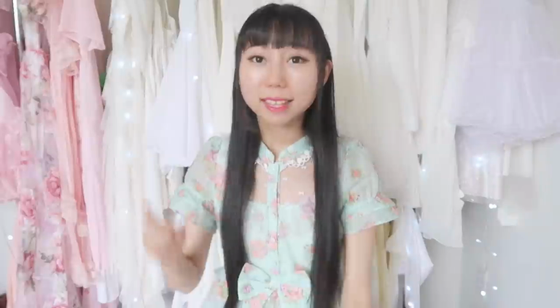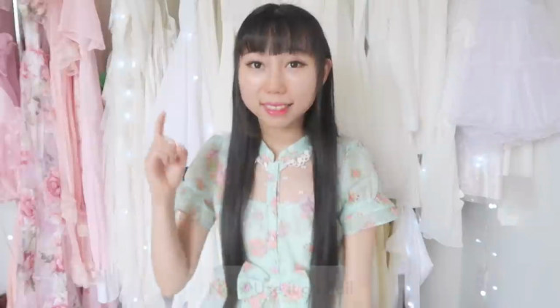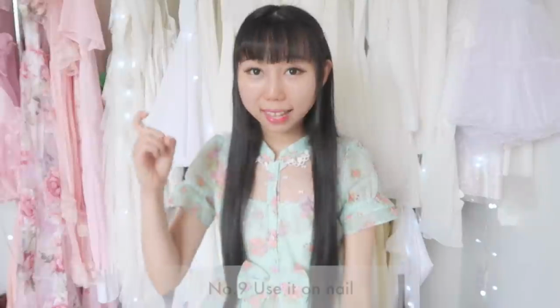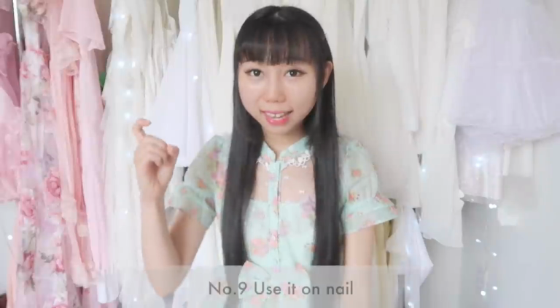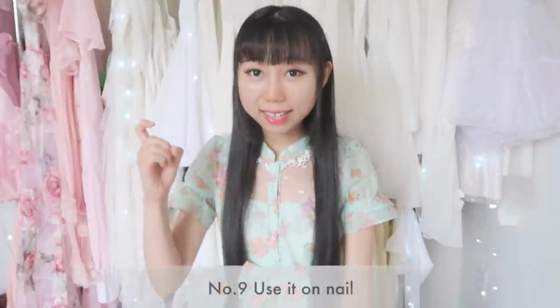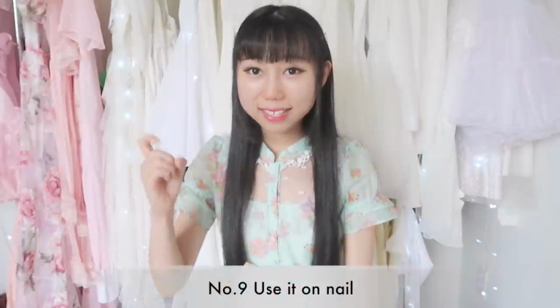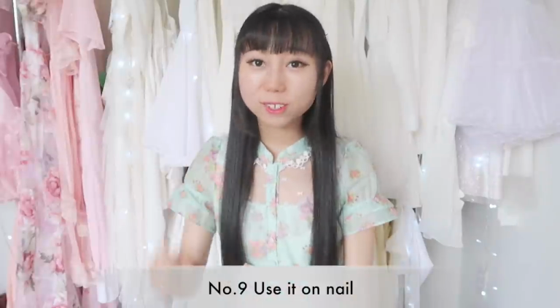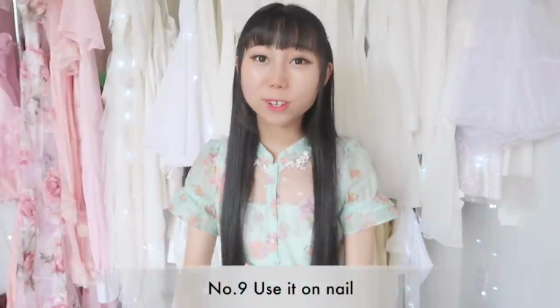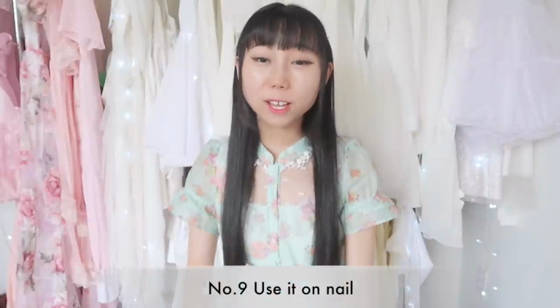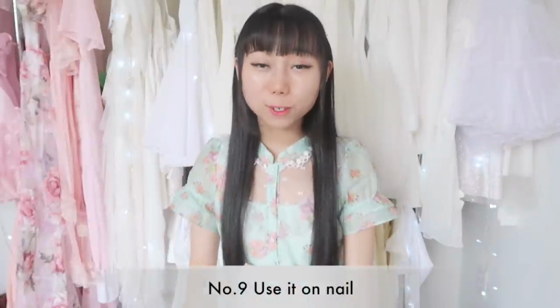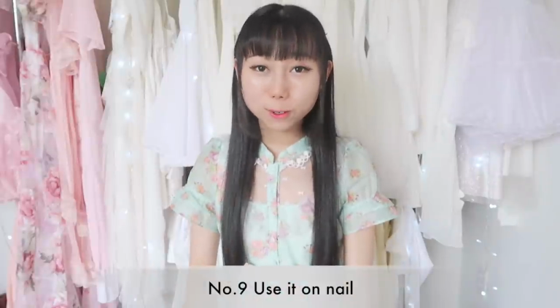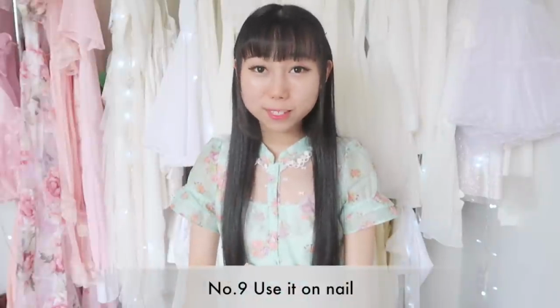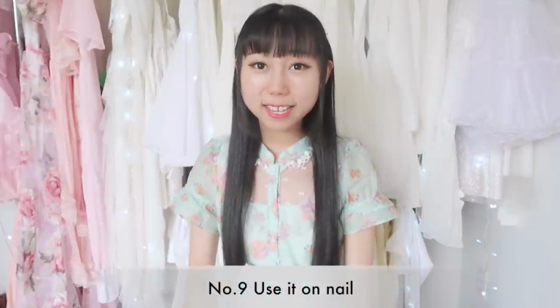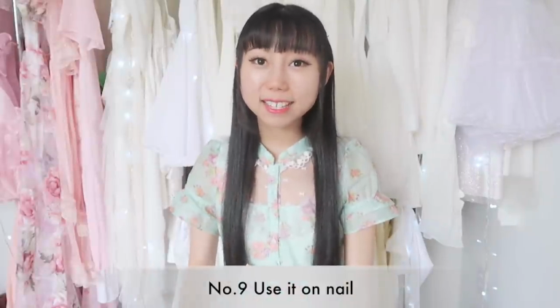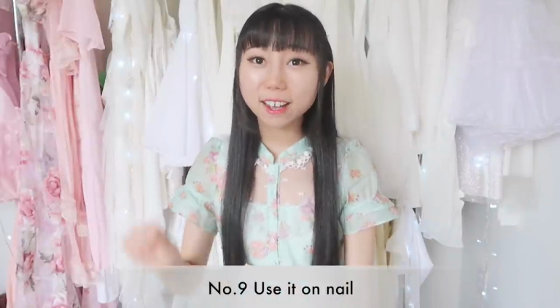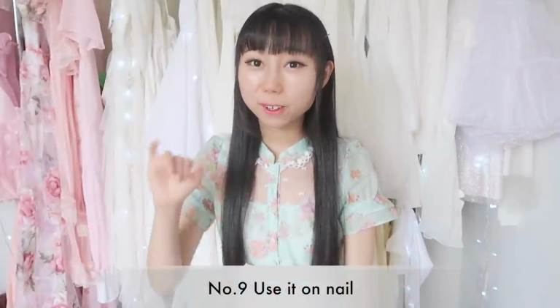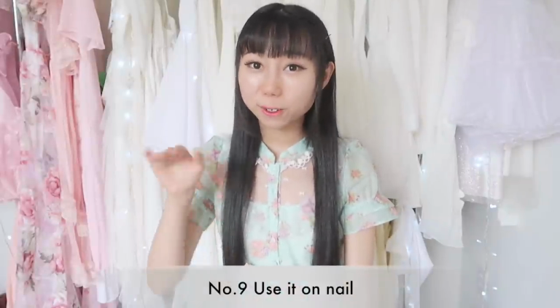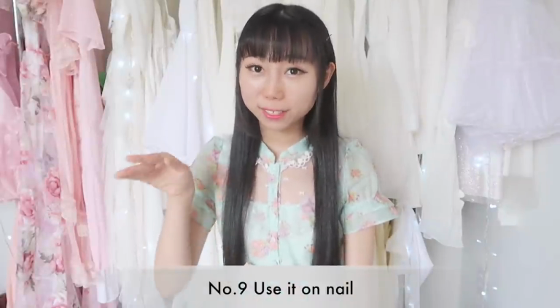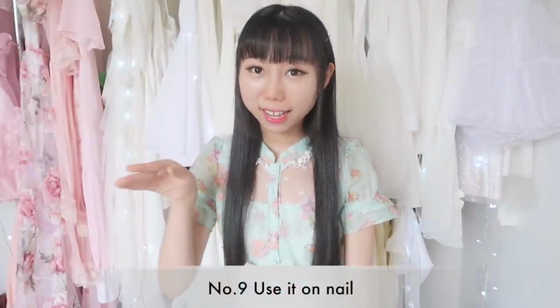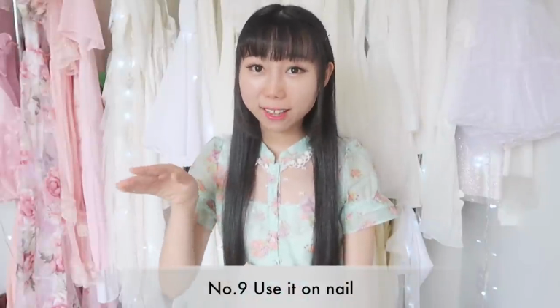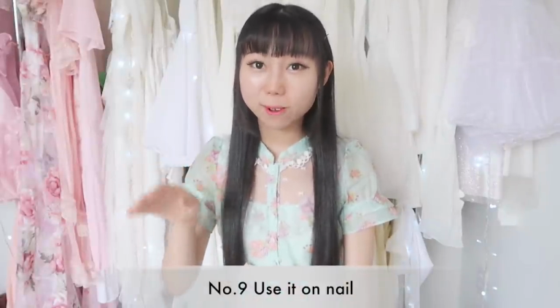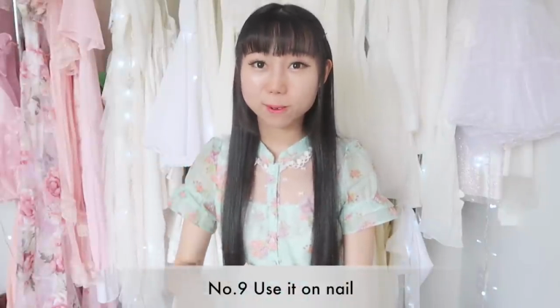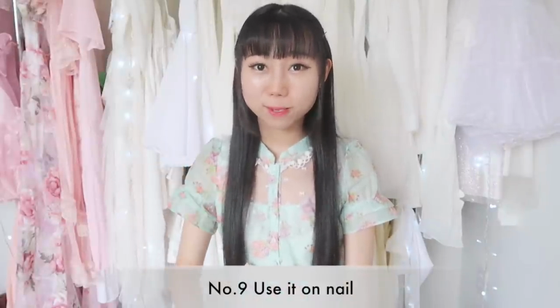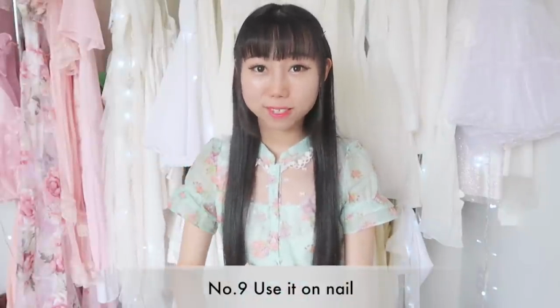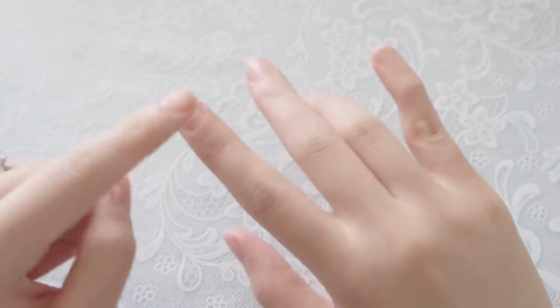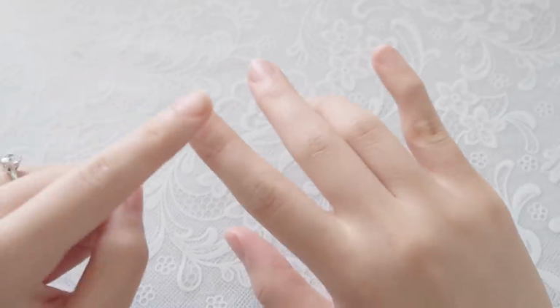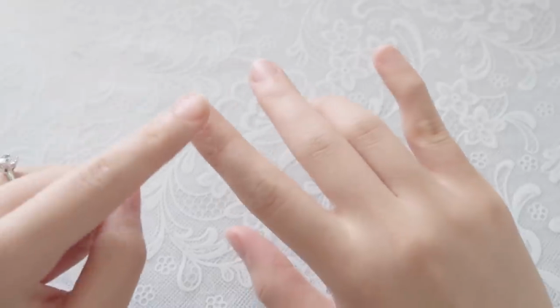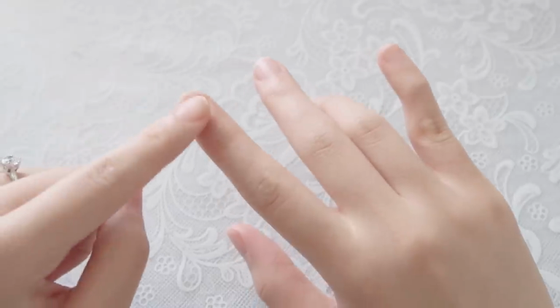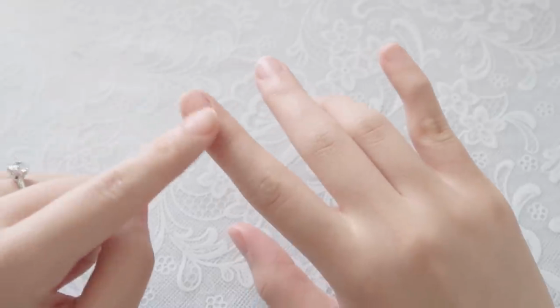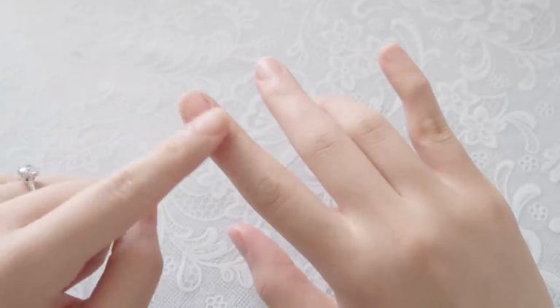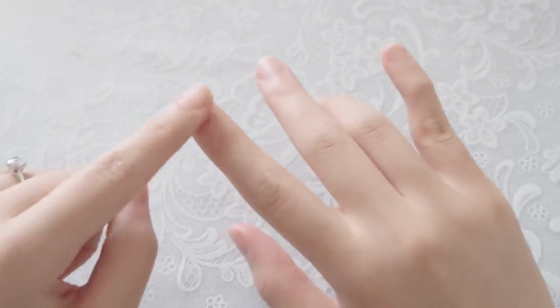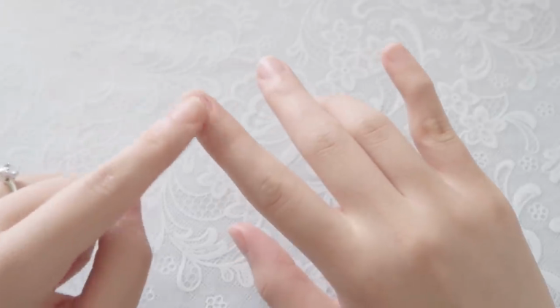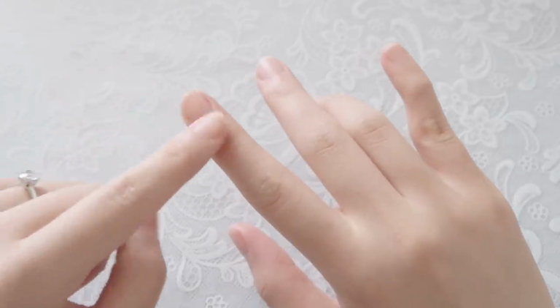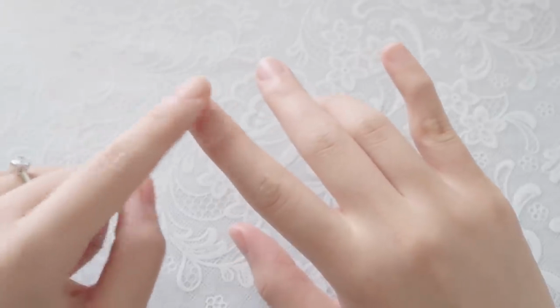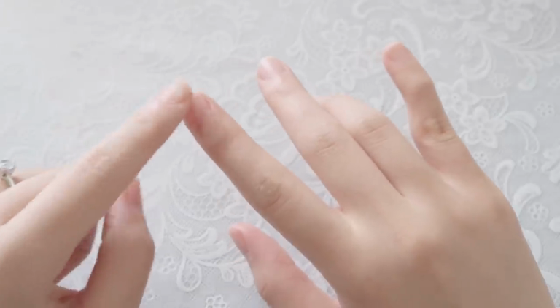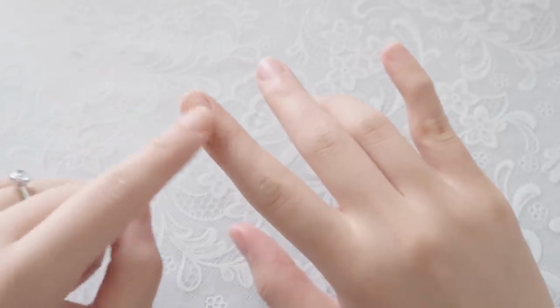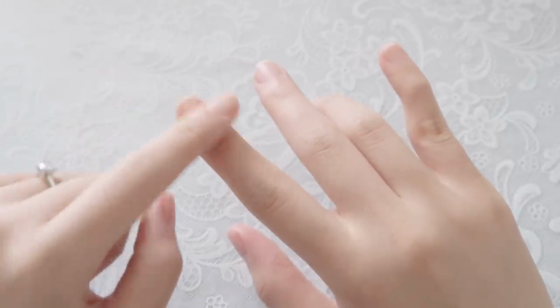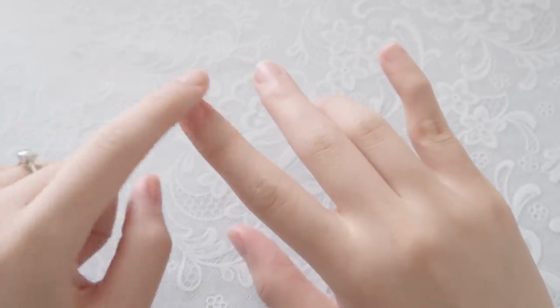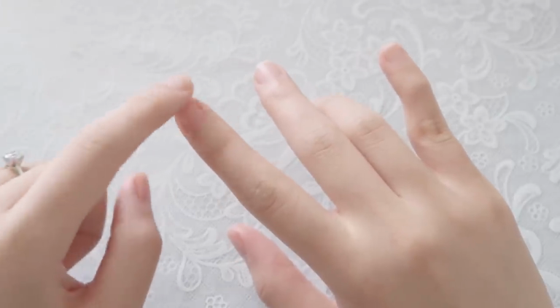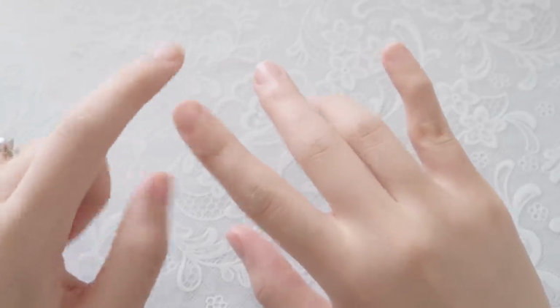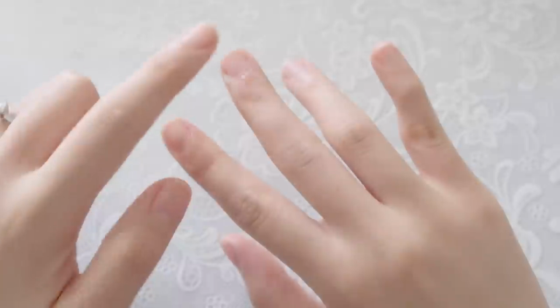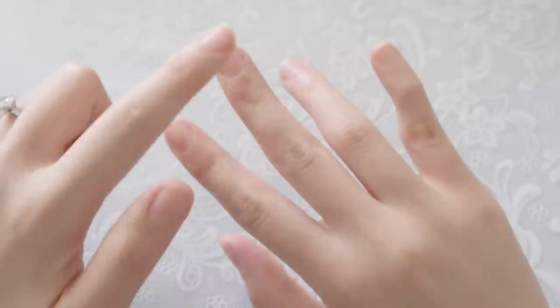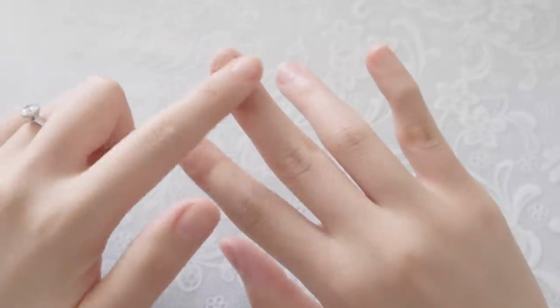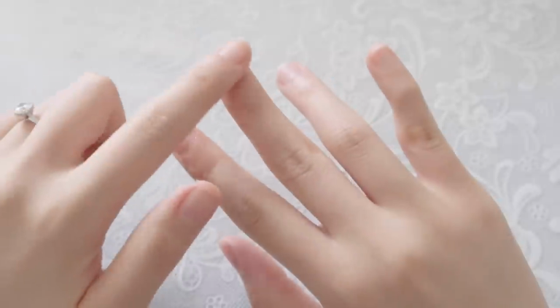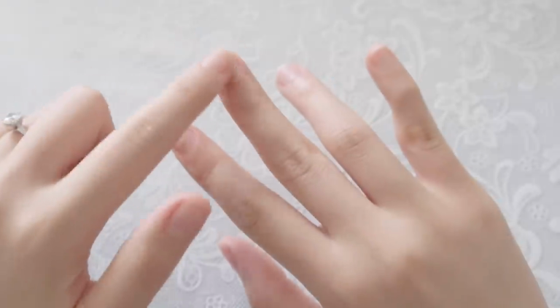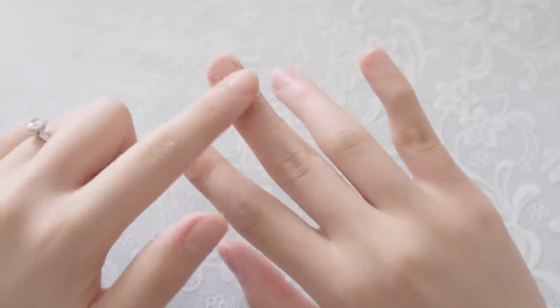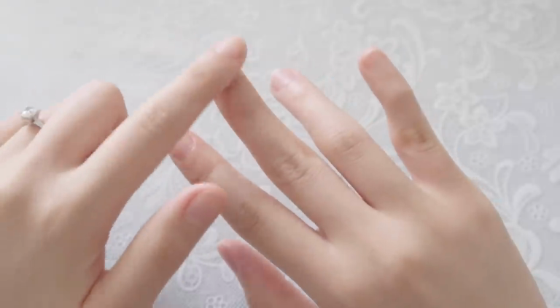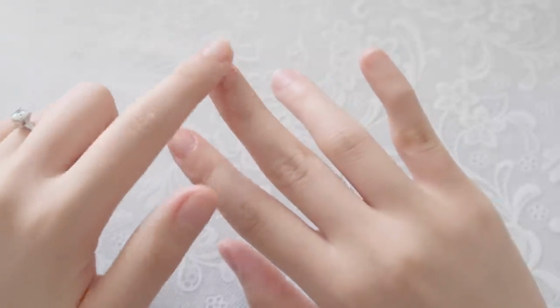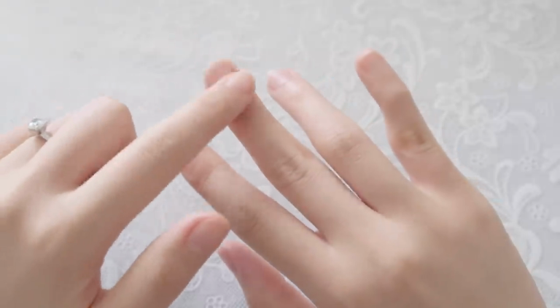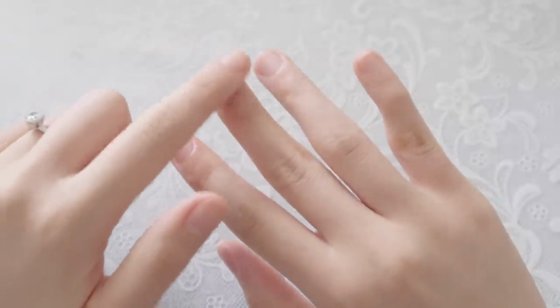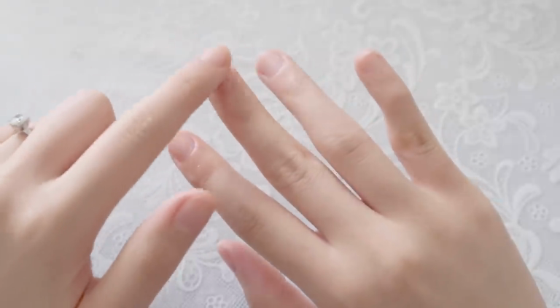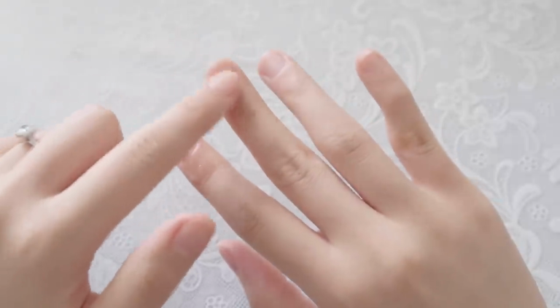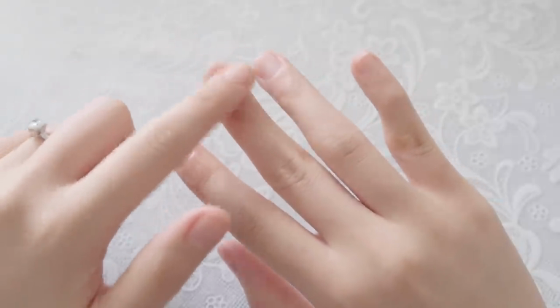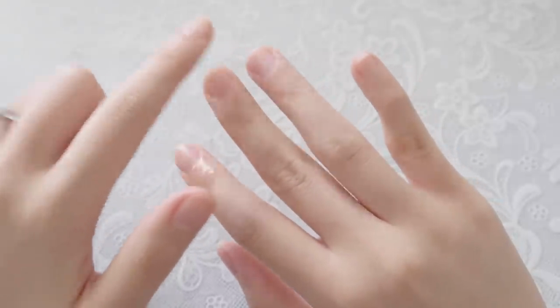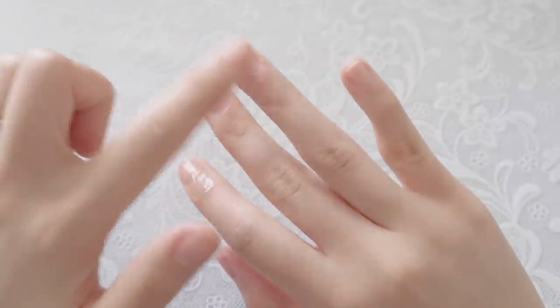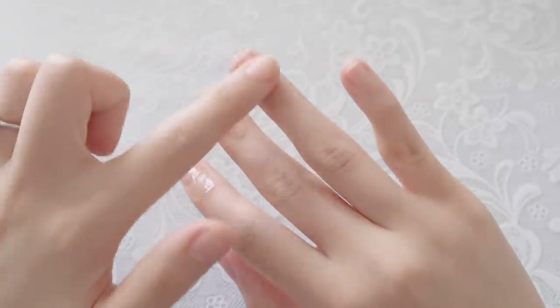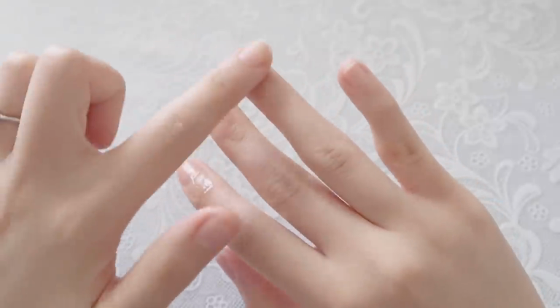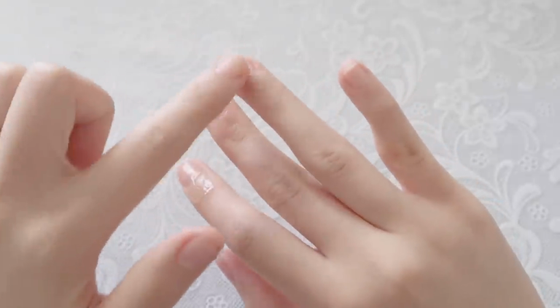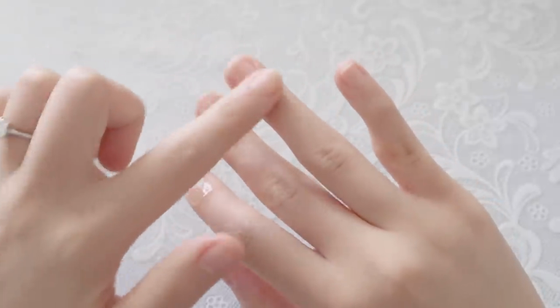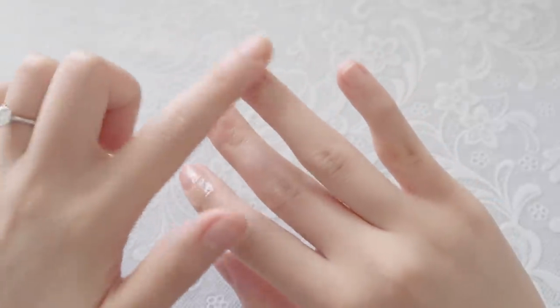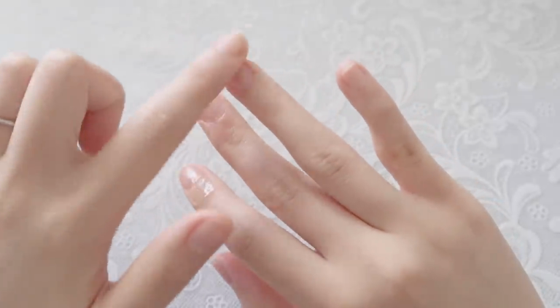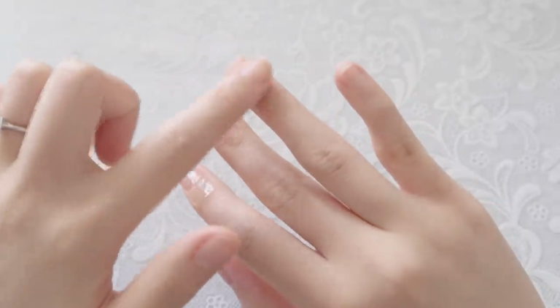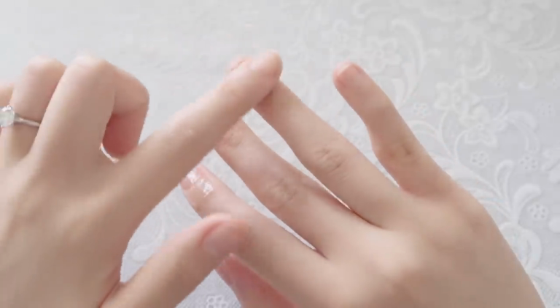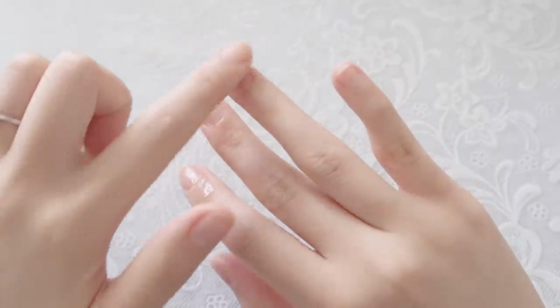Ninth, you can use it on your nails. Aloe gel is great for brittle and dry fingernails.